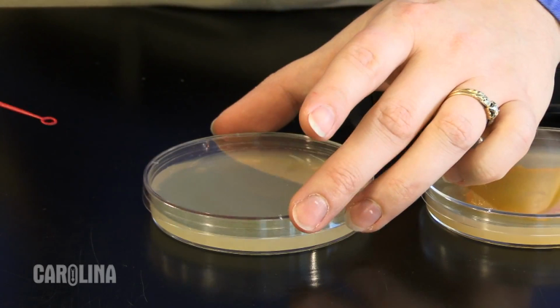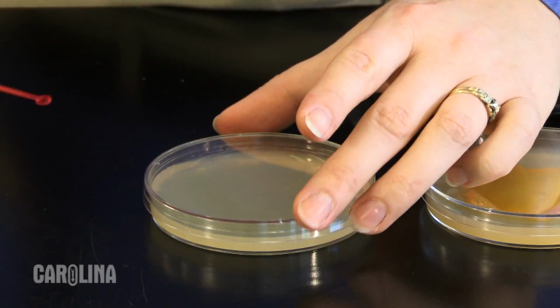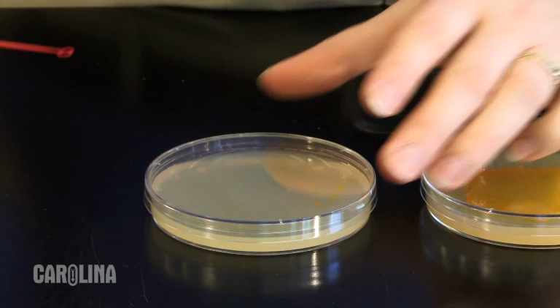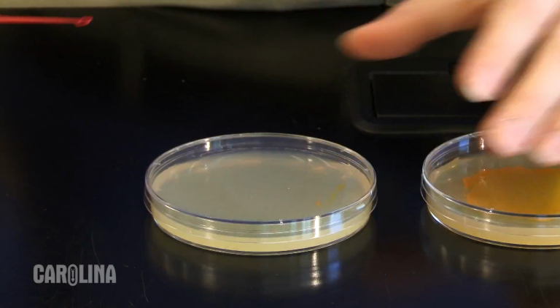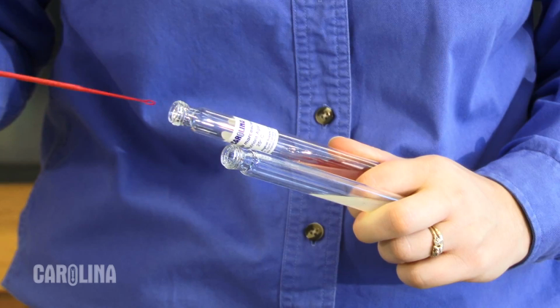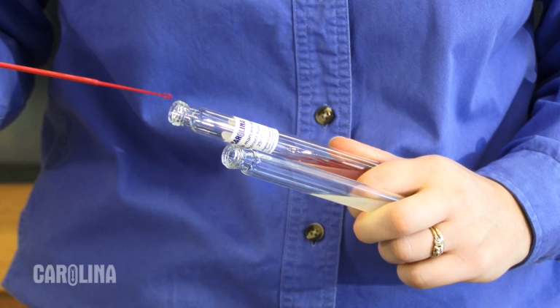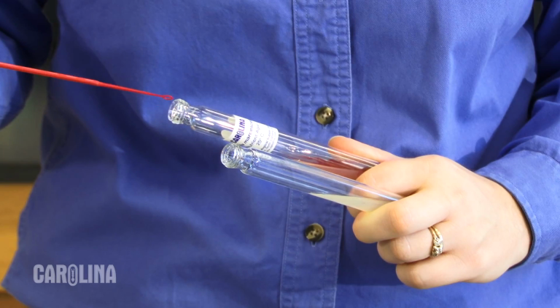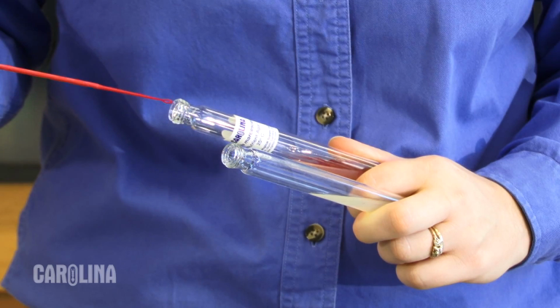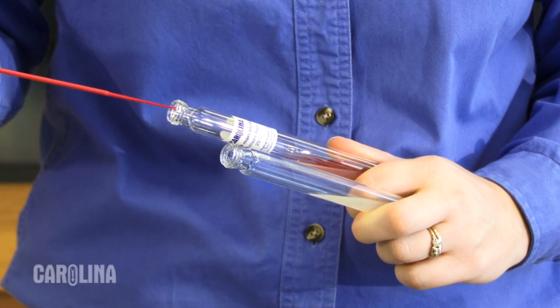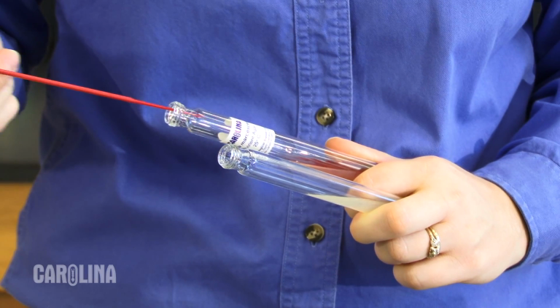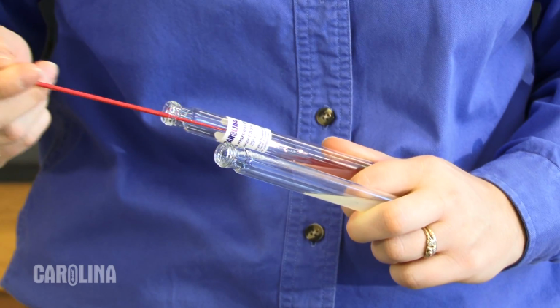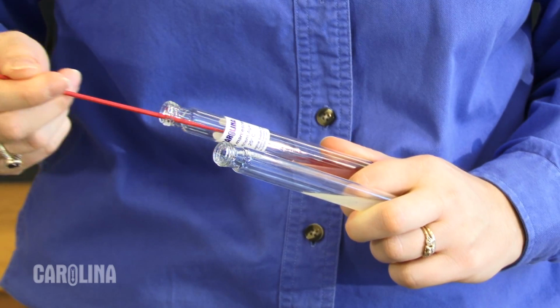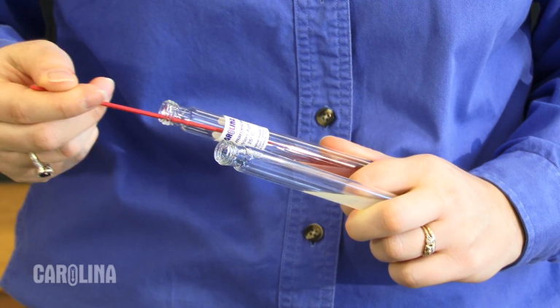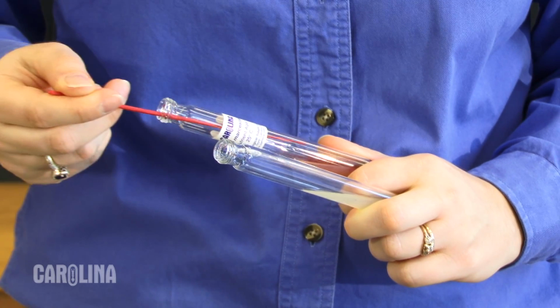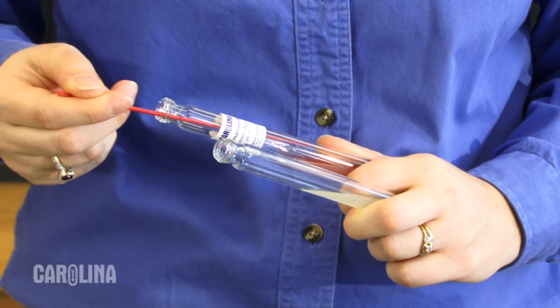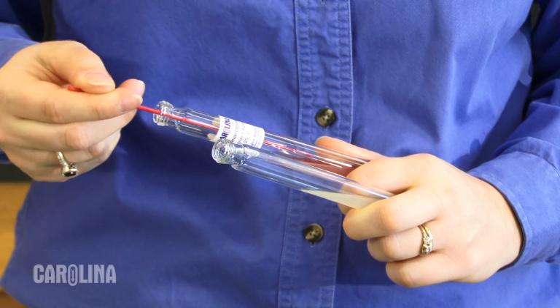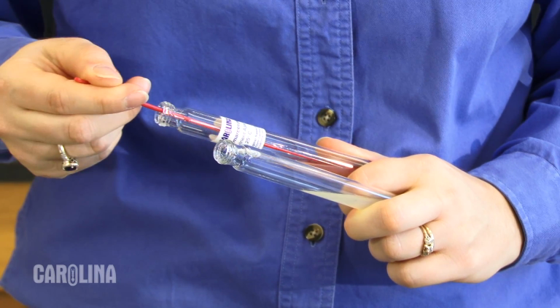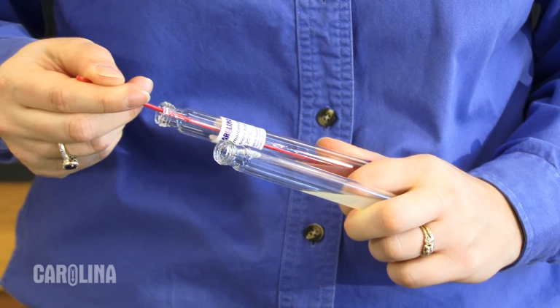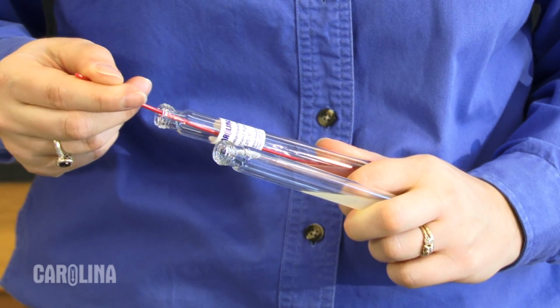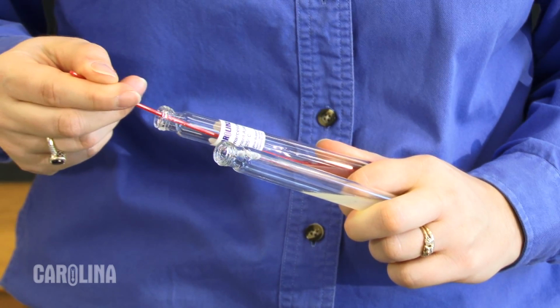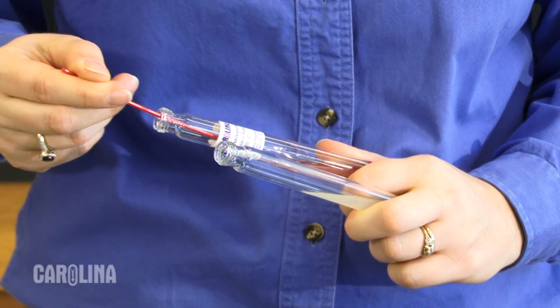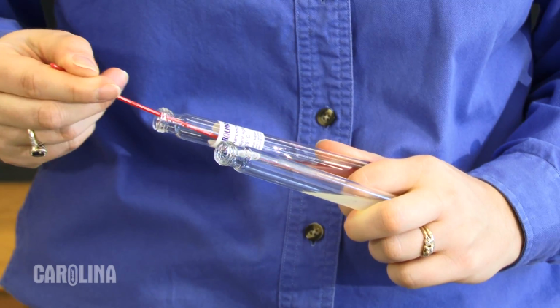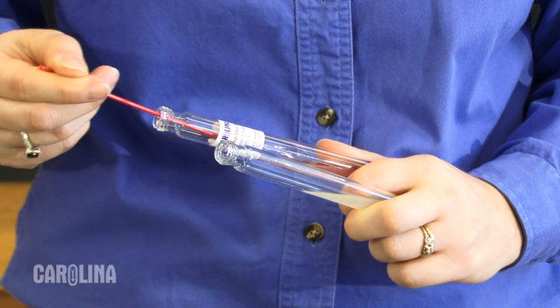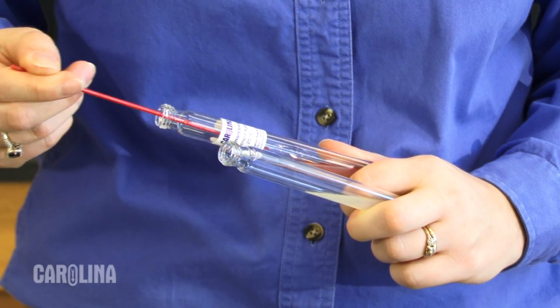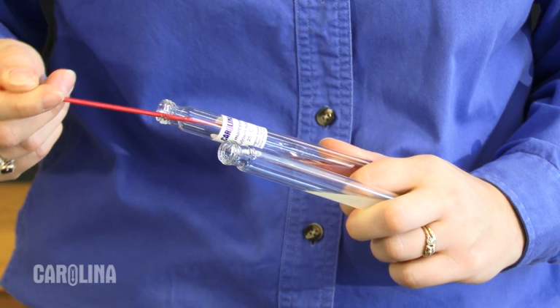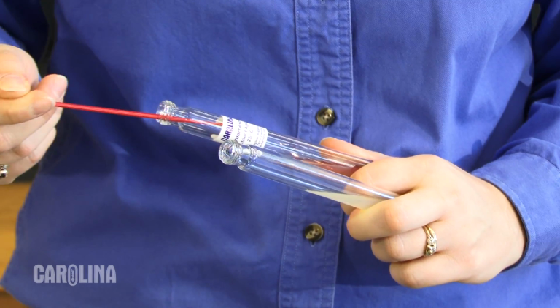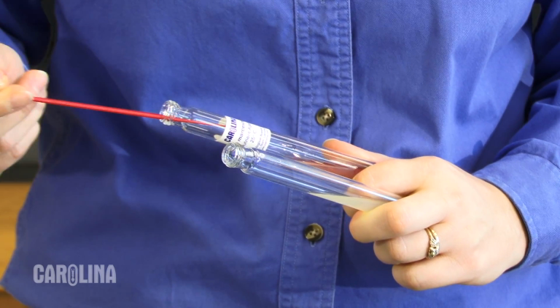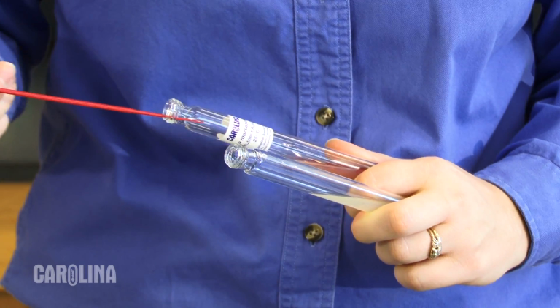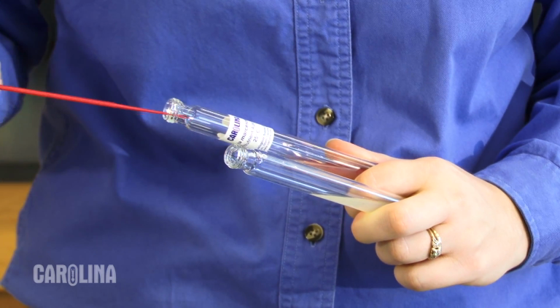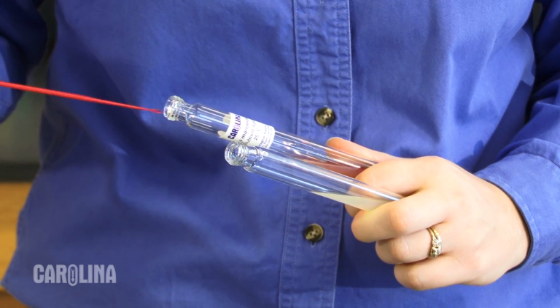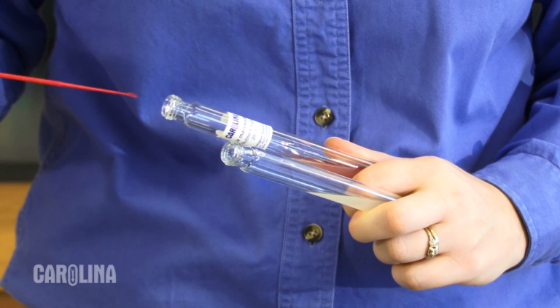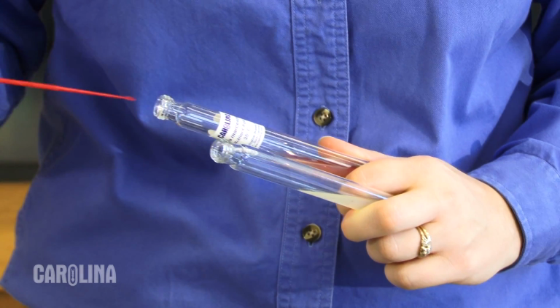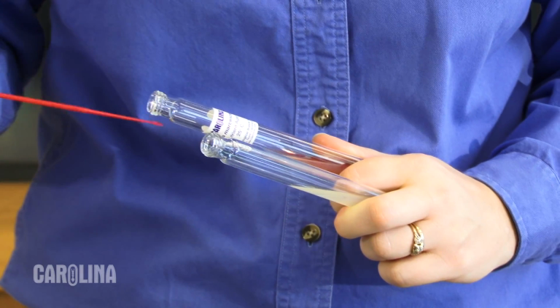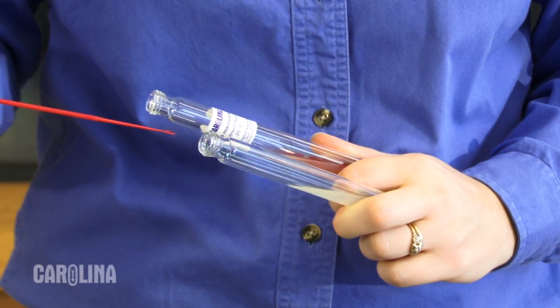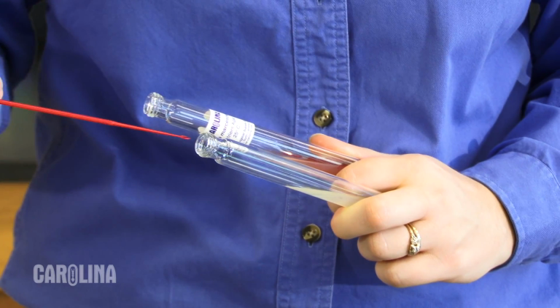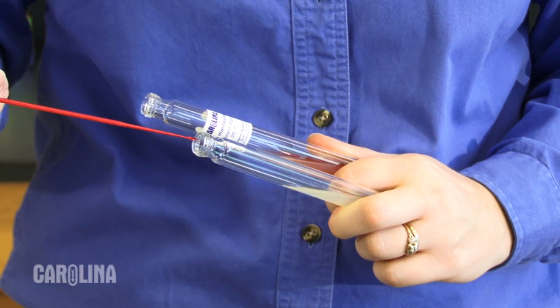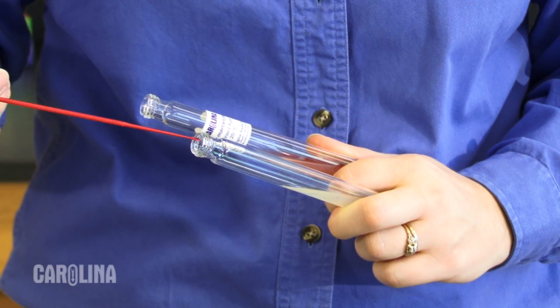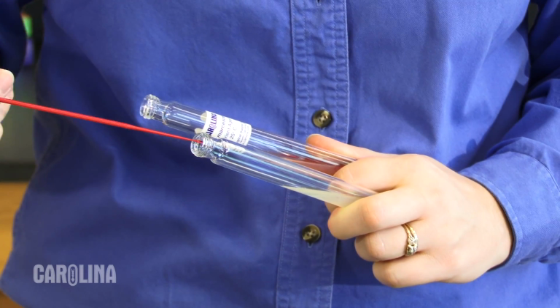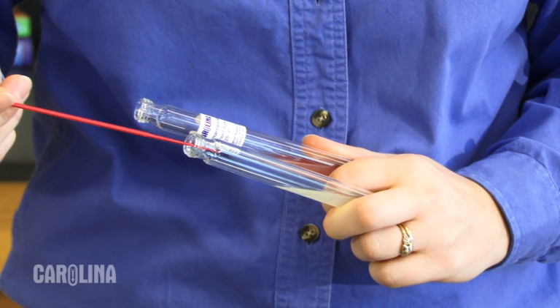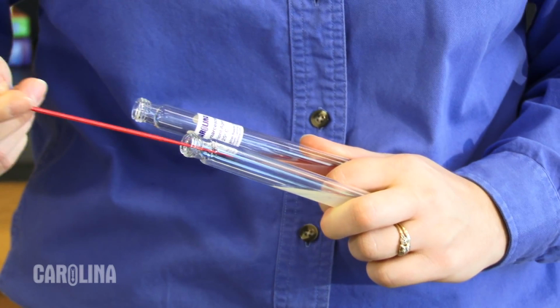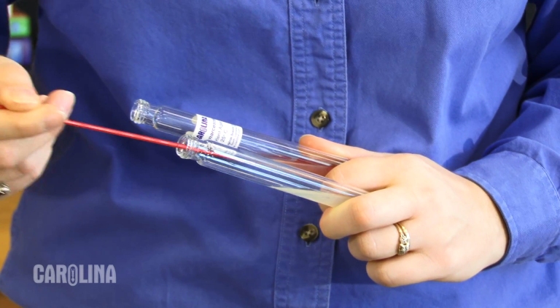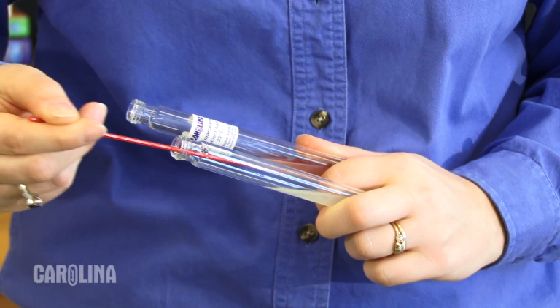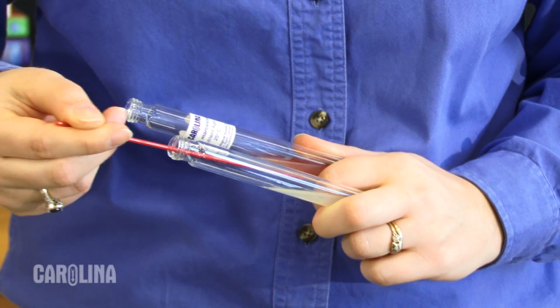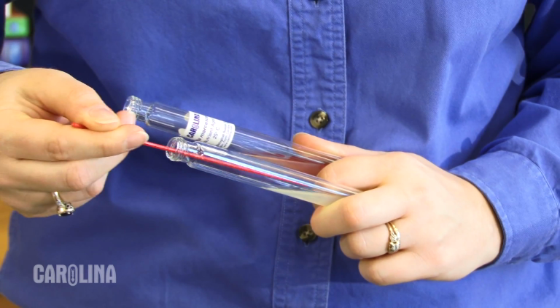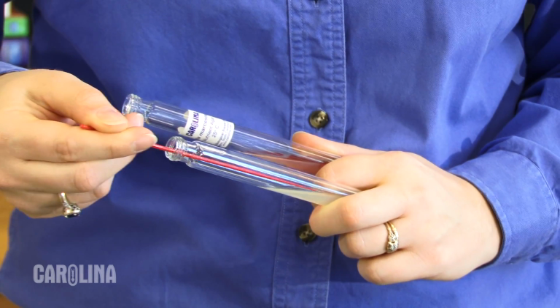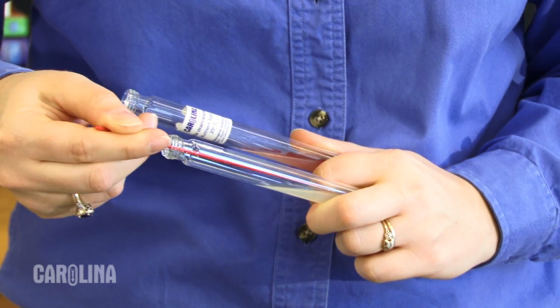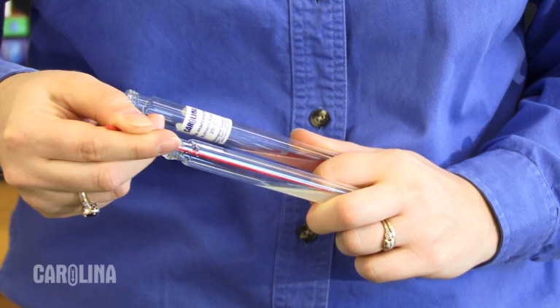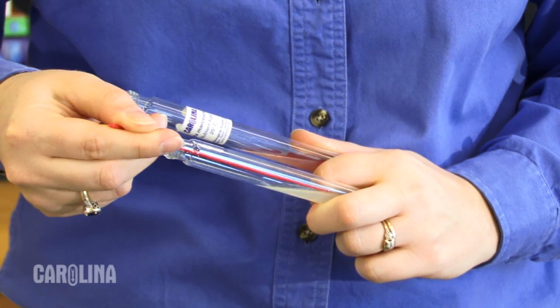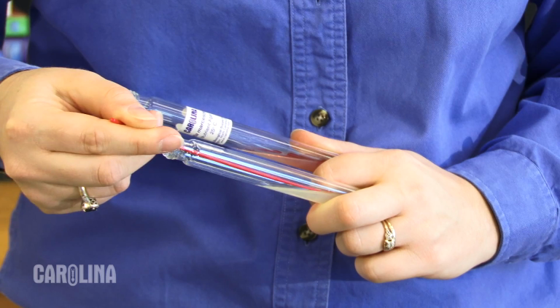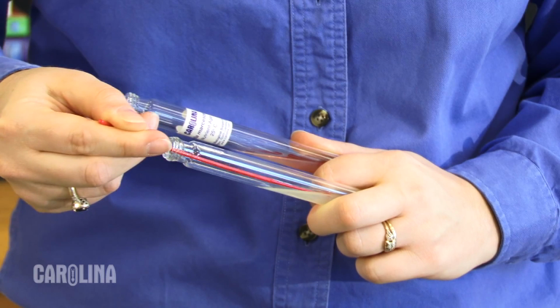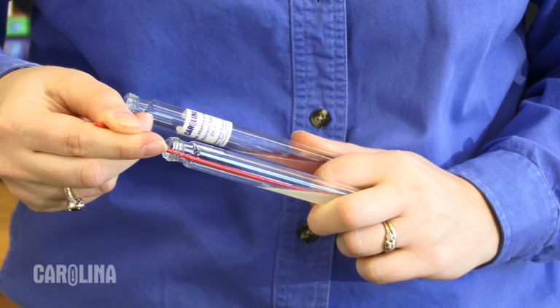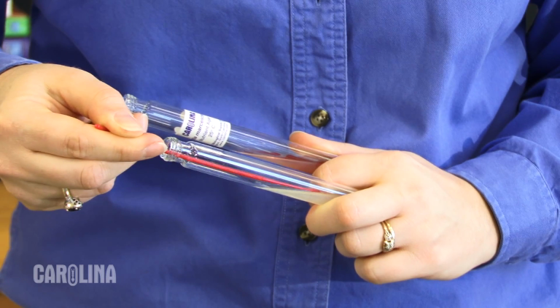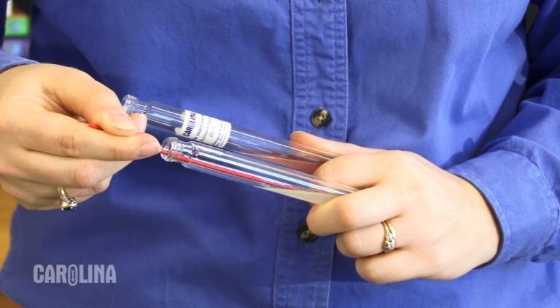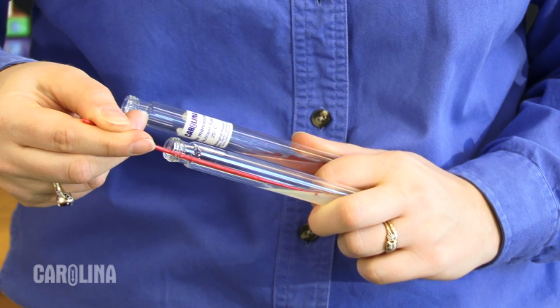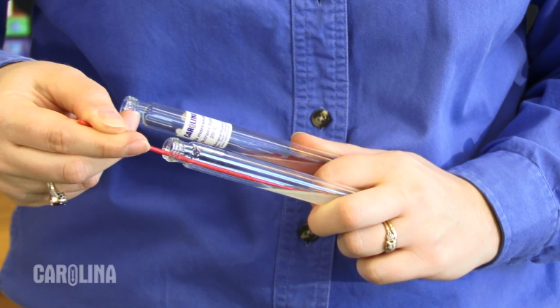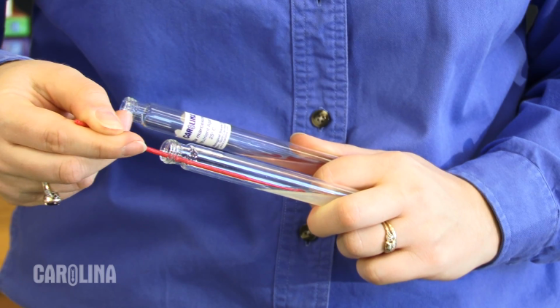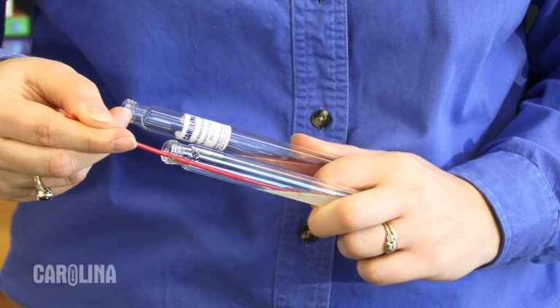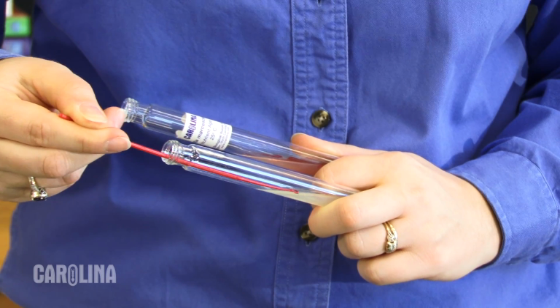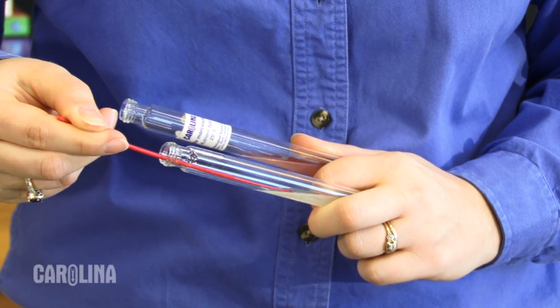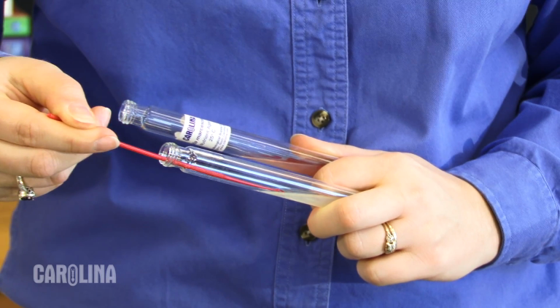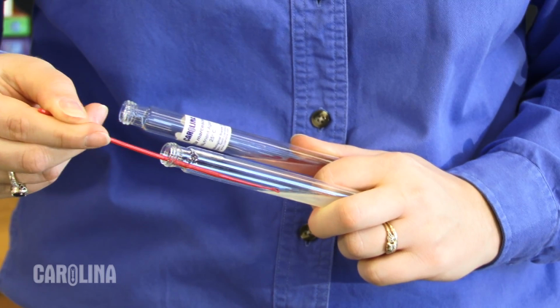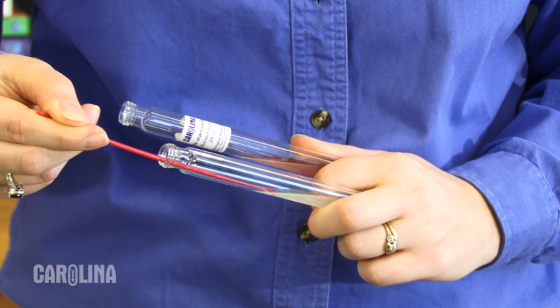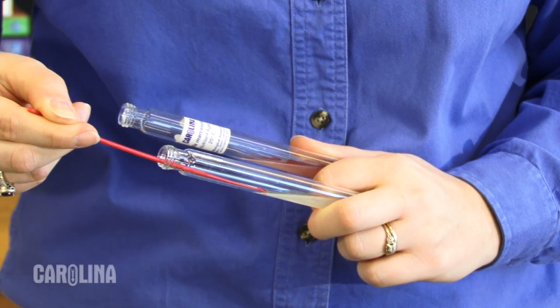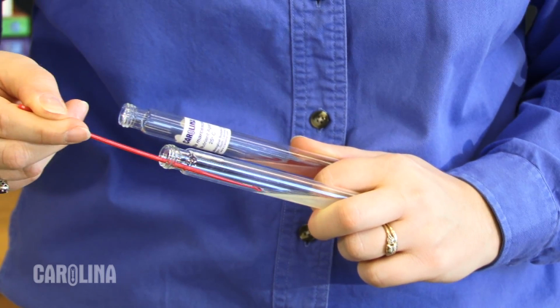Agar slants are smaller versions of a plate culture. As before, use an inoculating loop or swab to remove the bacteria for use.